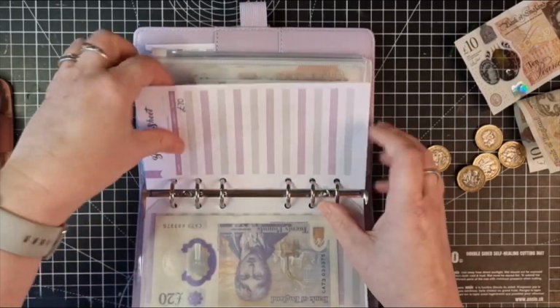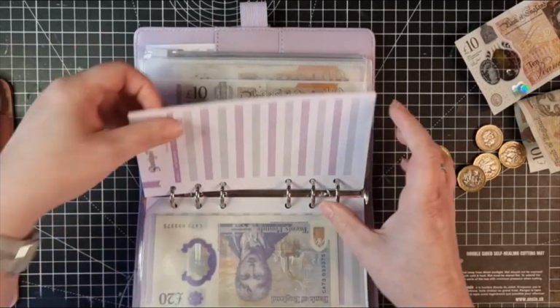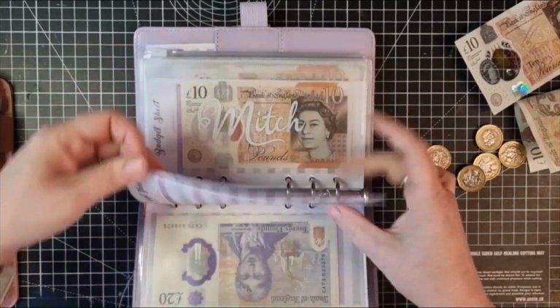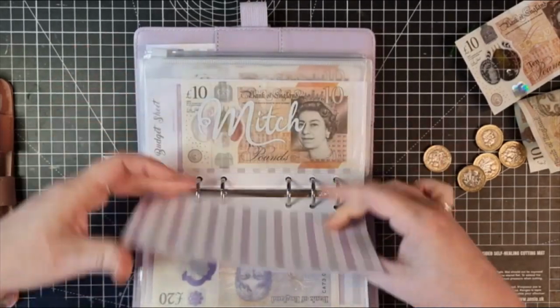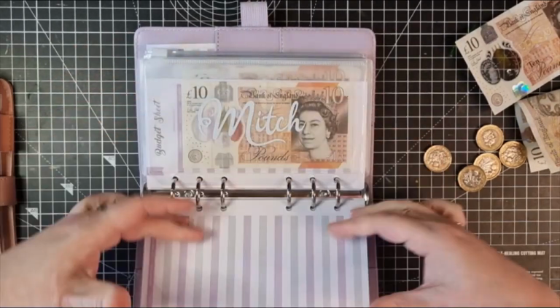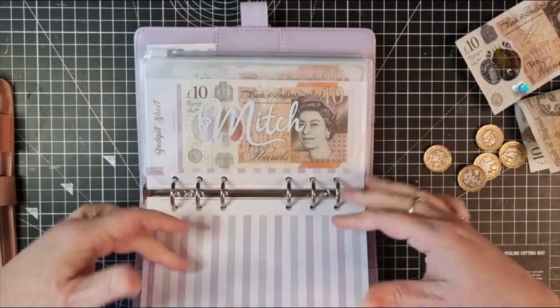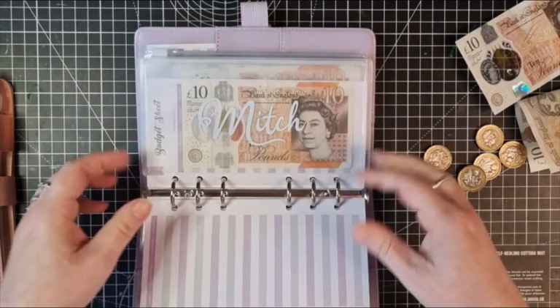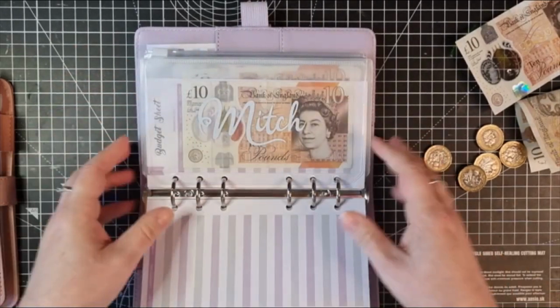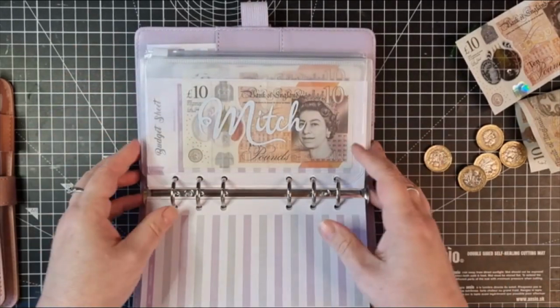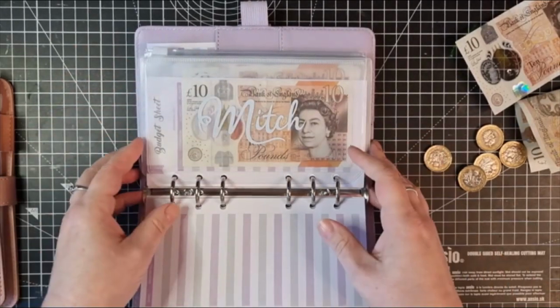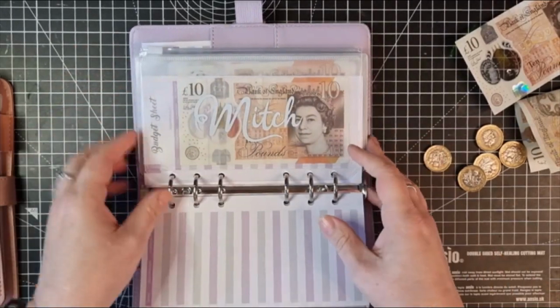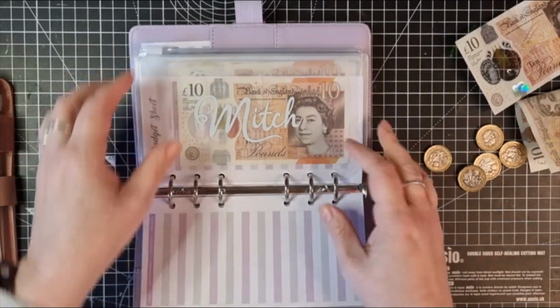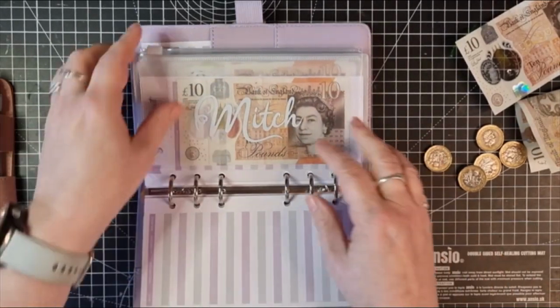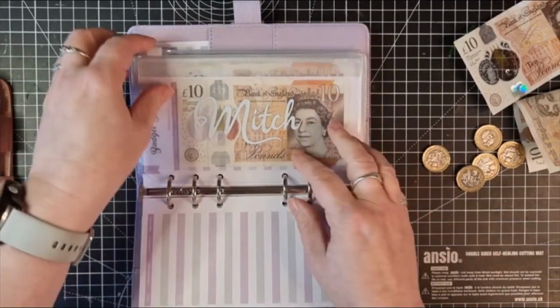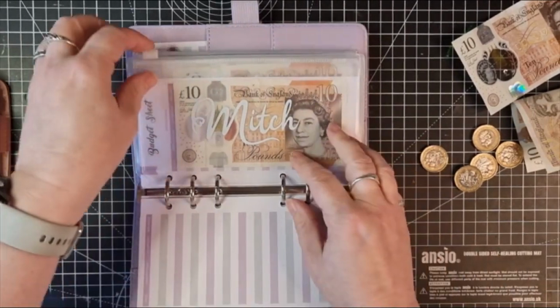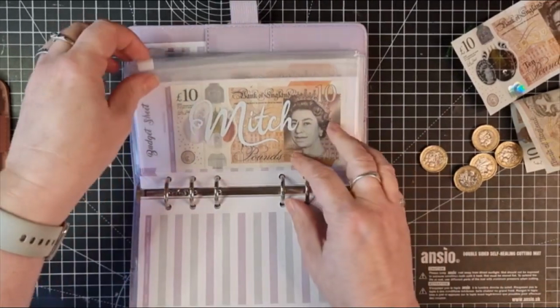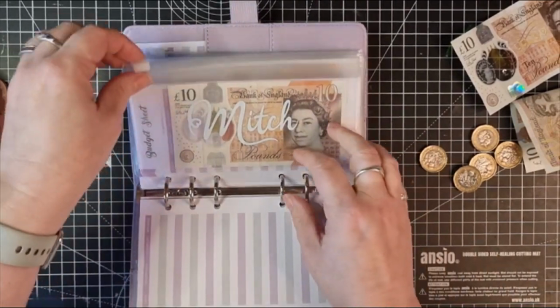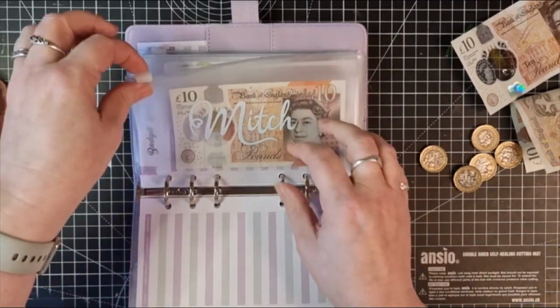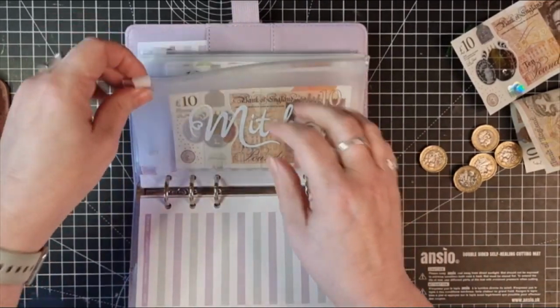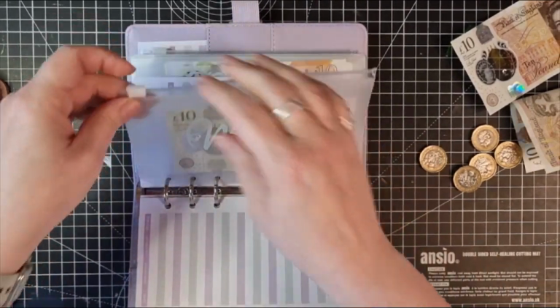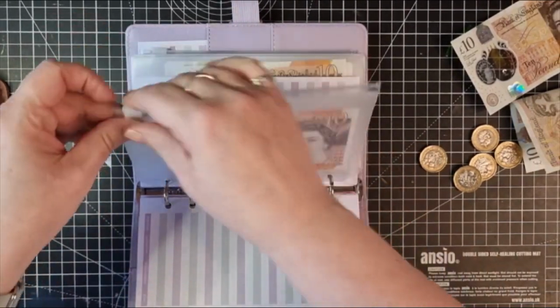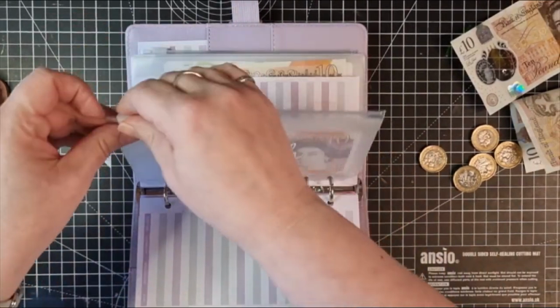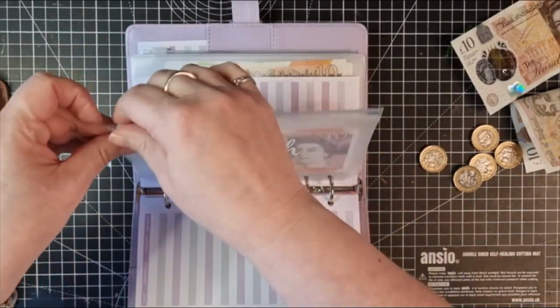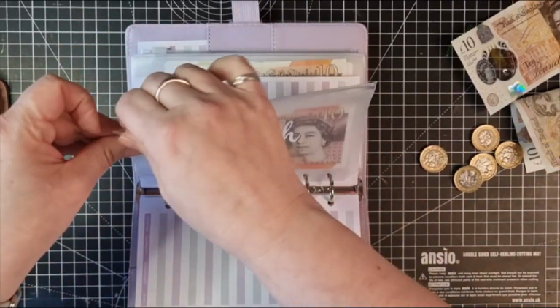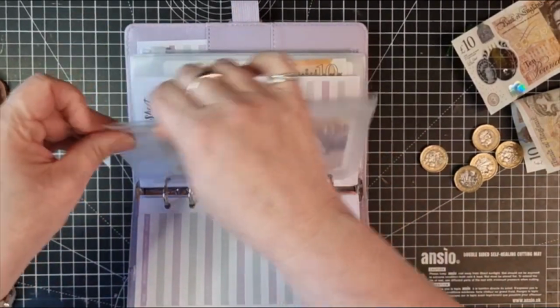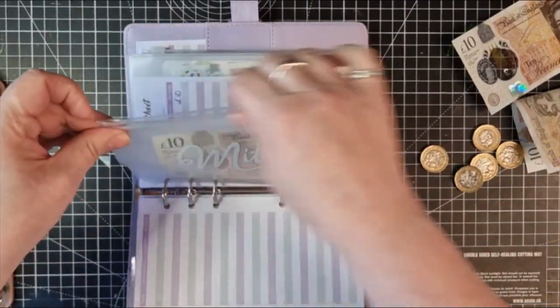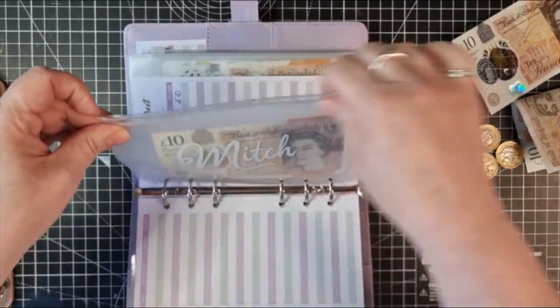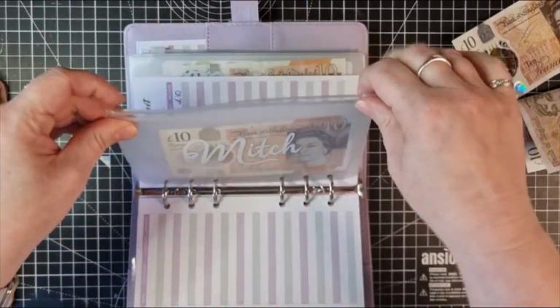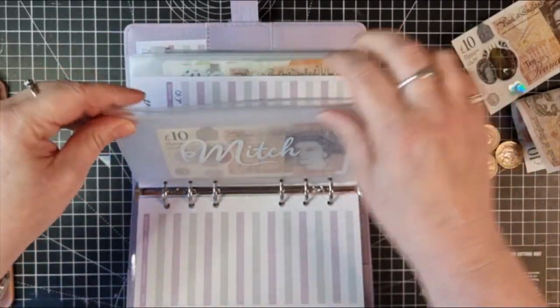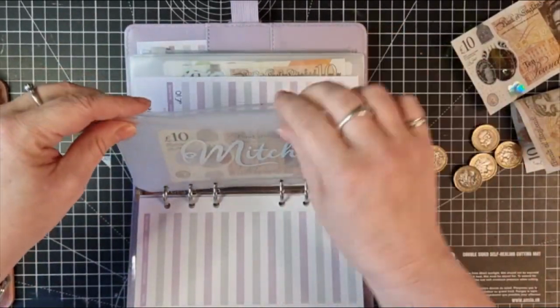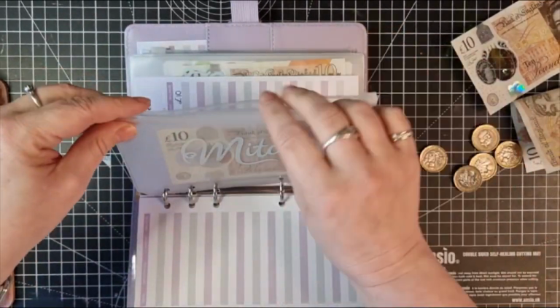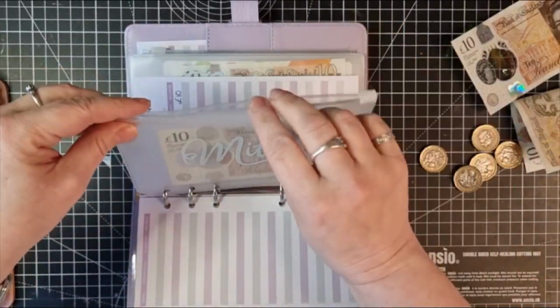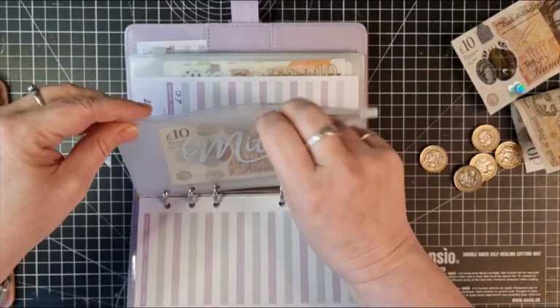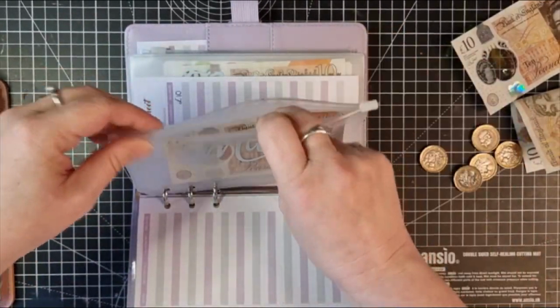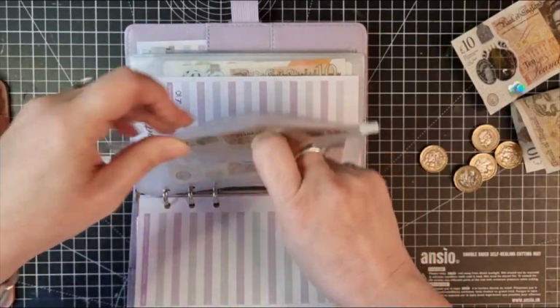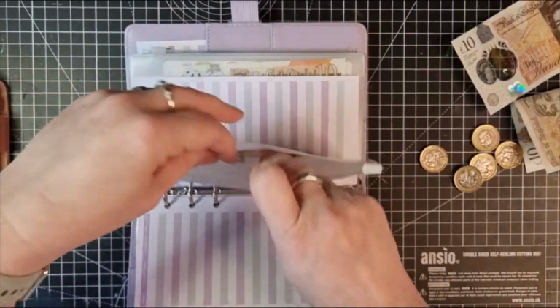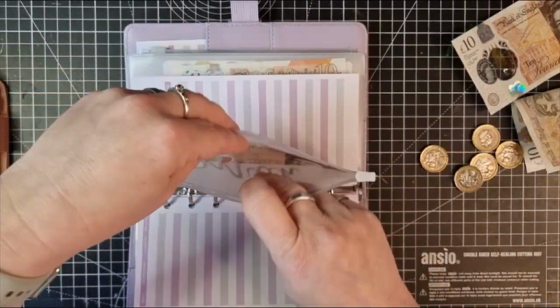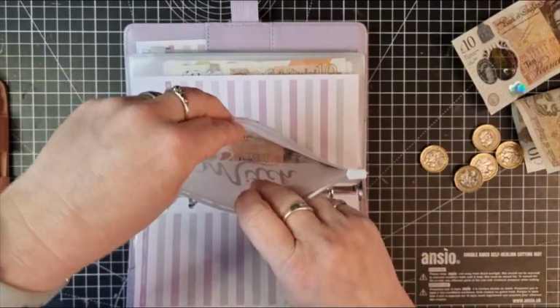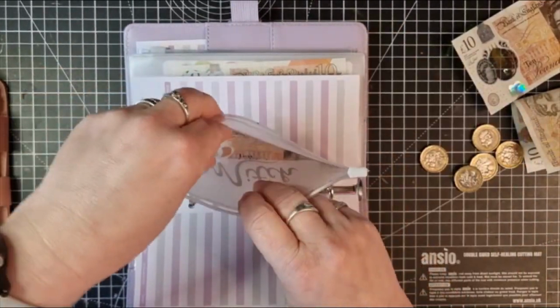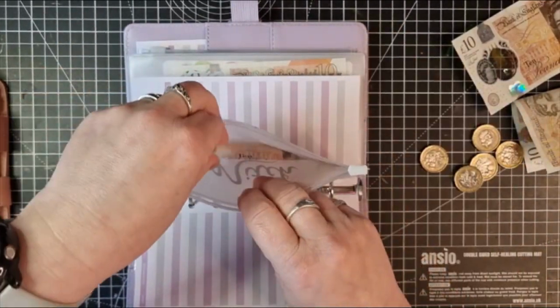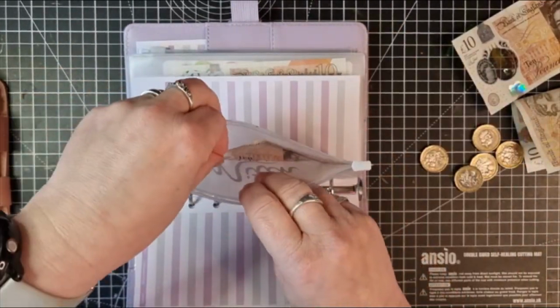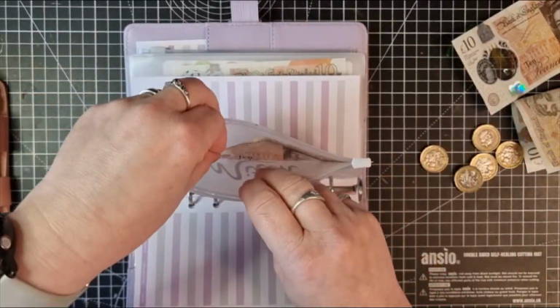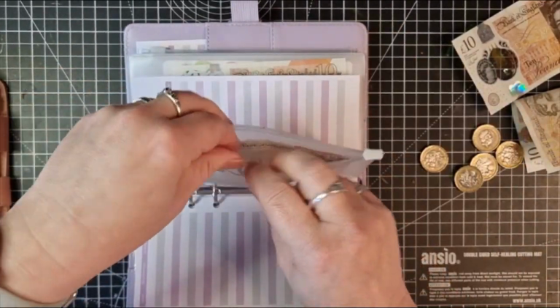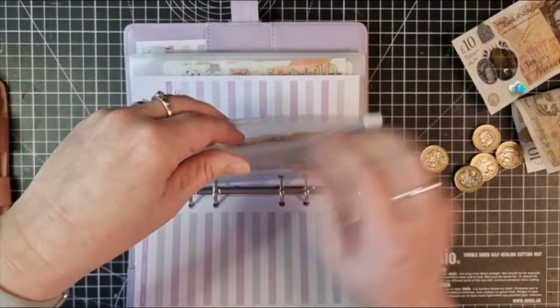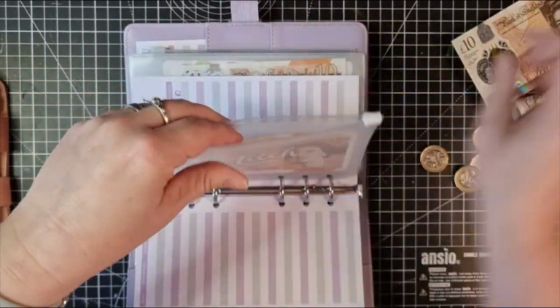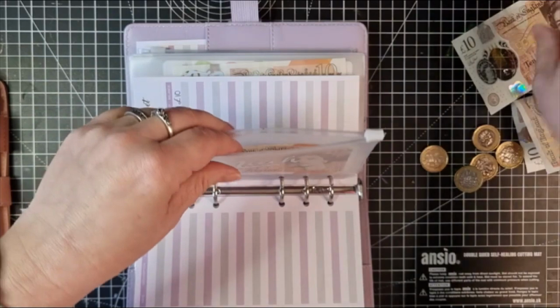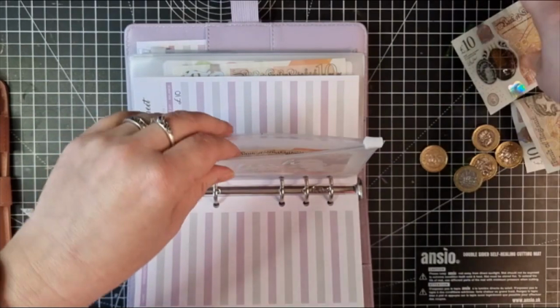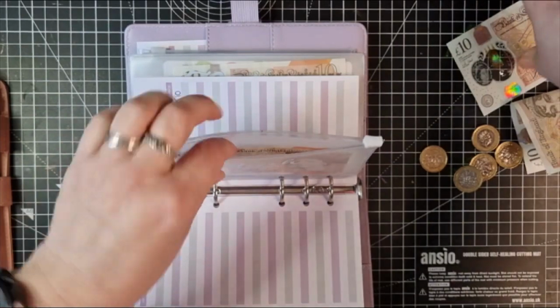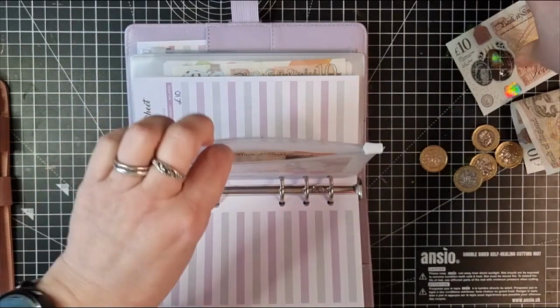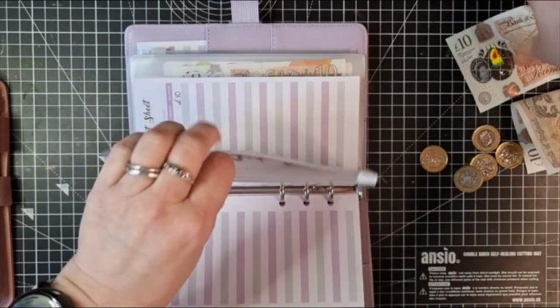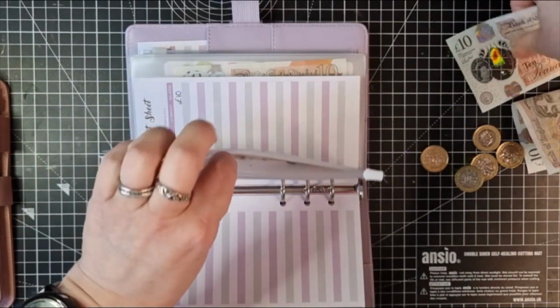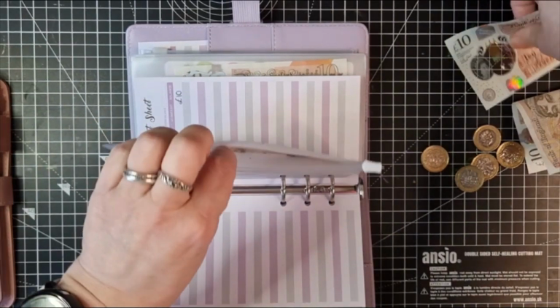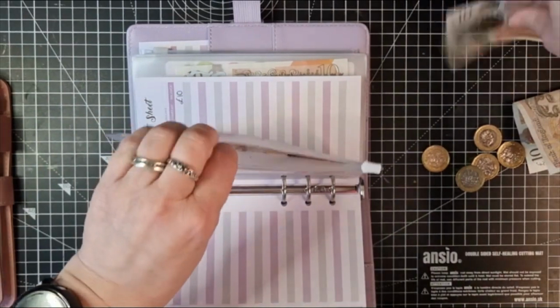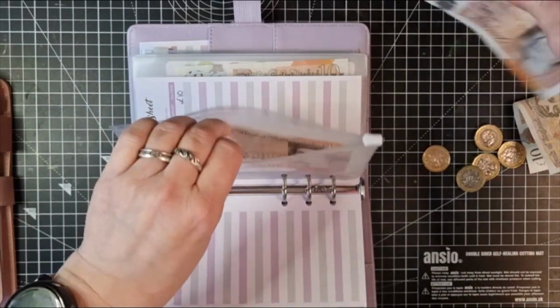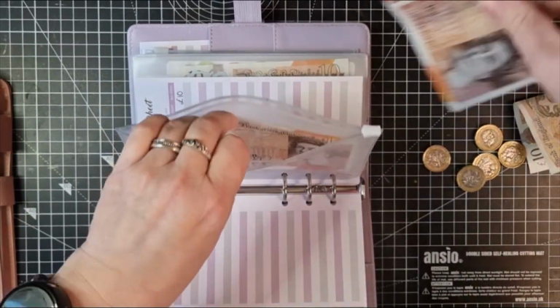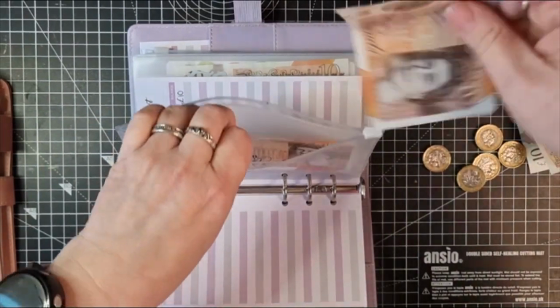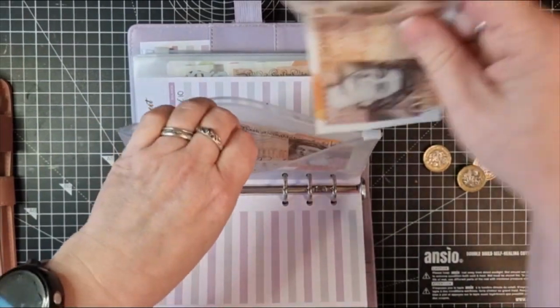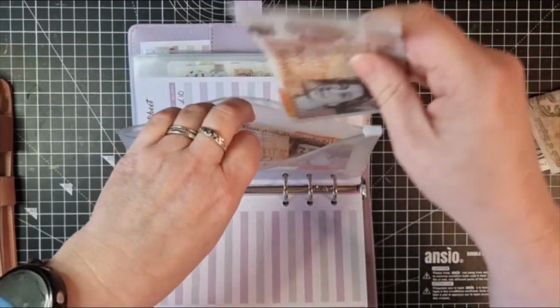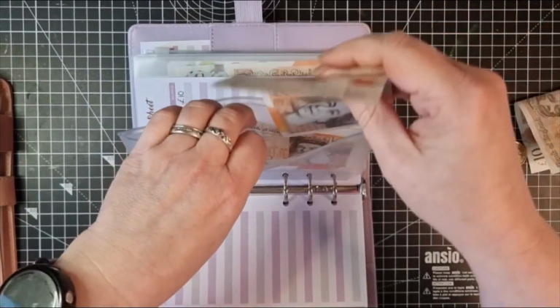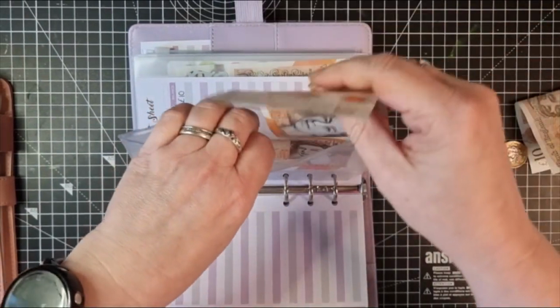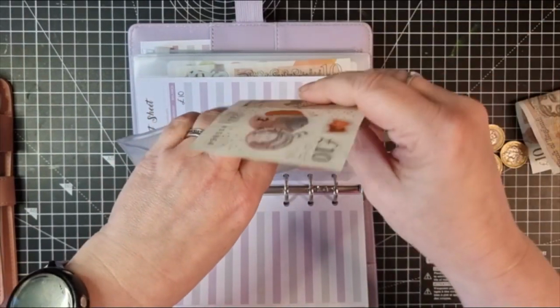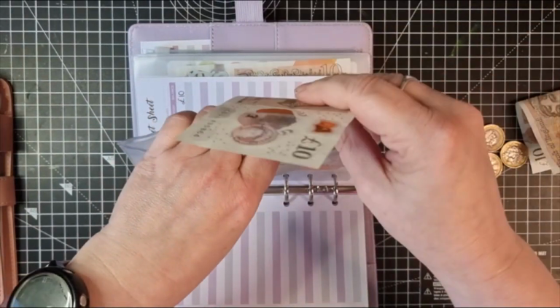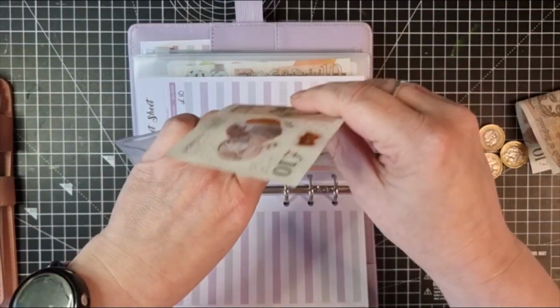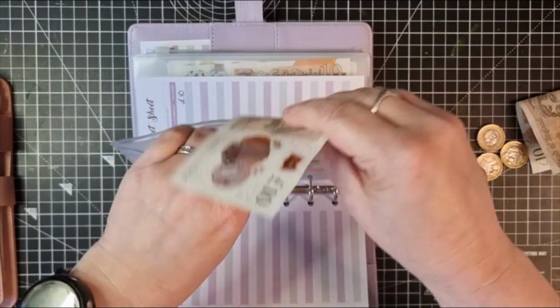Mitch's envelope is going to get ten pounds. He's only got ten in his at the moment so that puts him up to twenty.